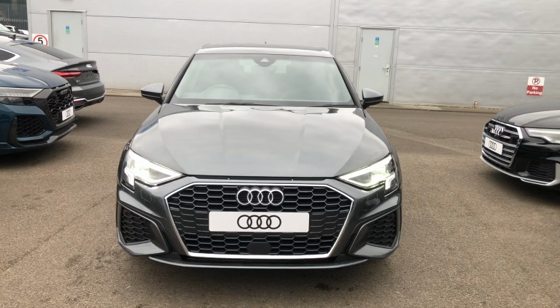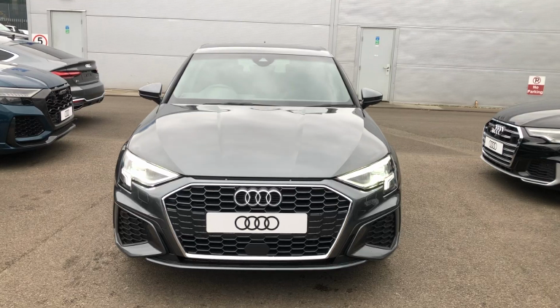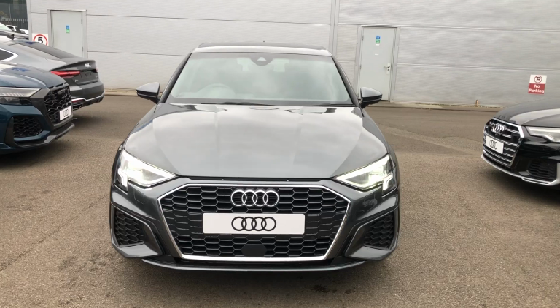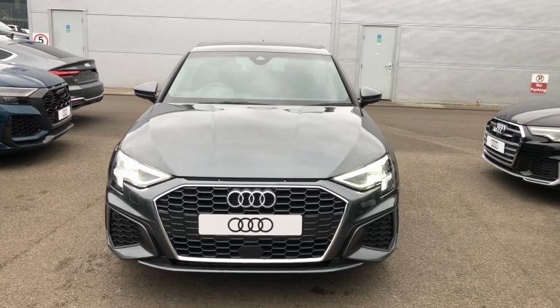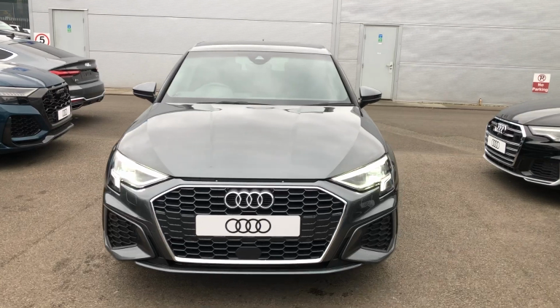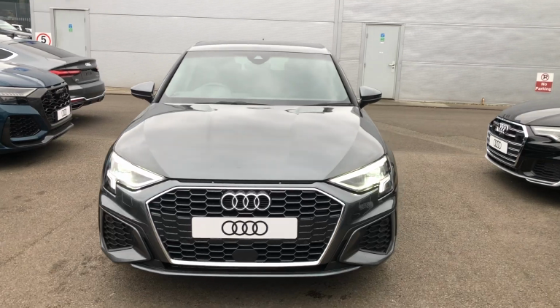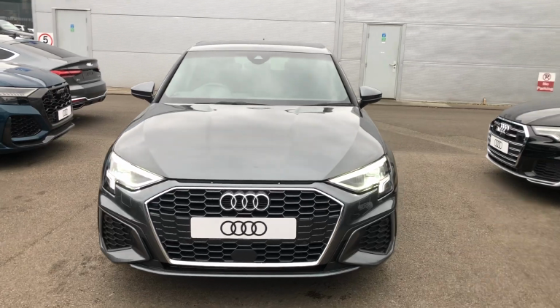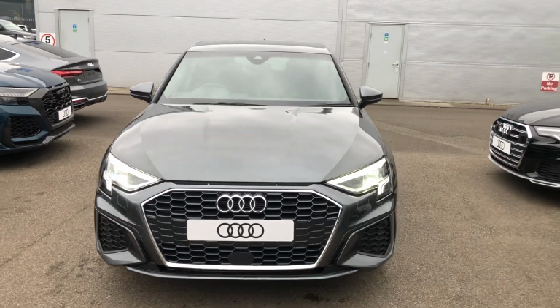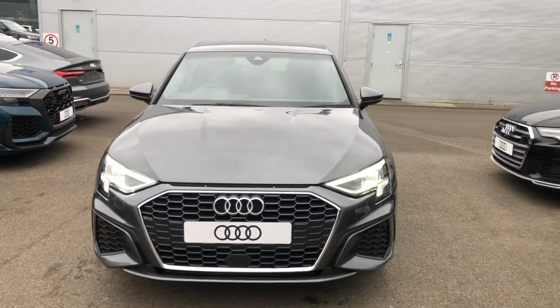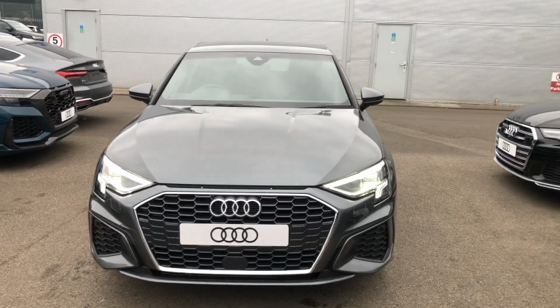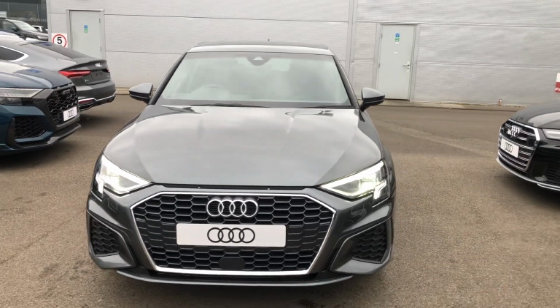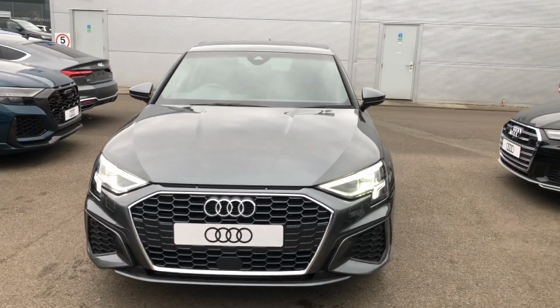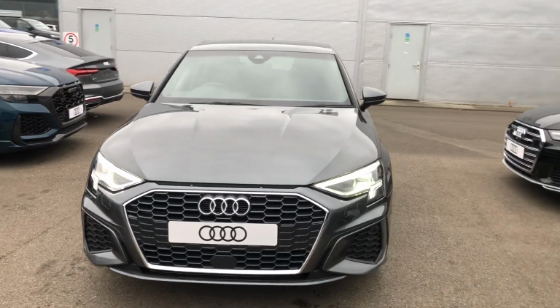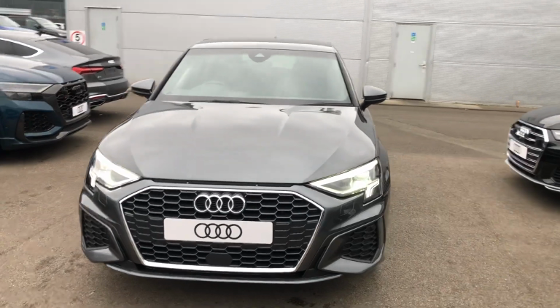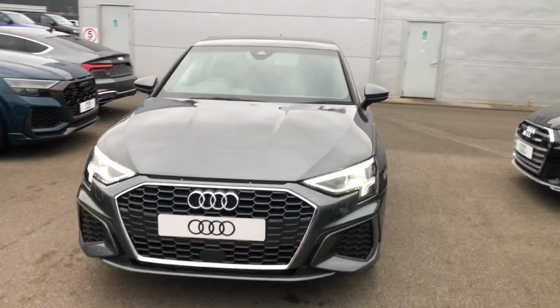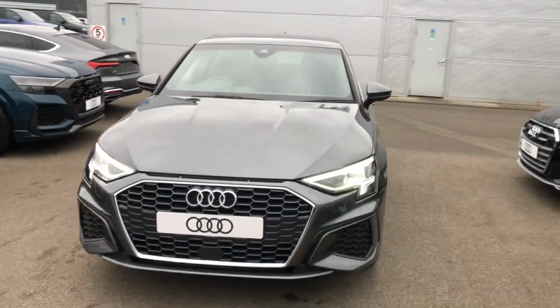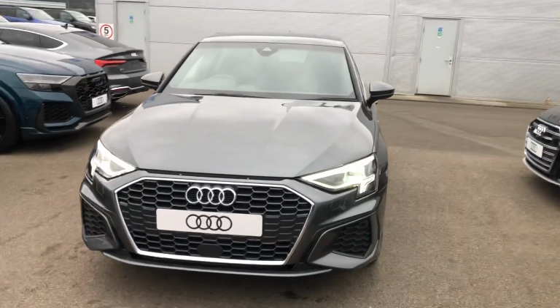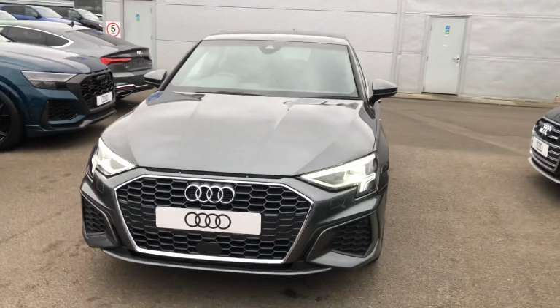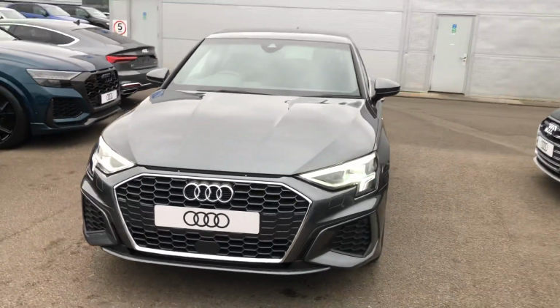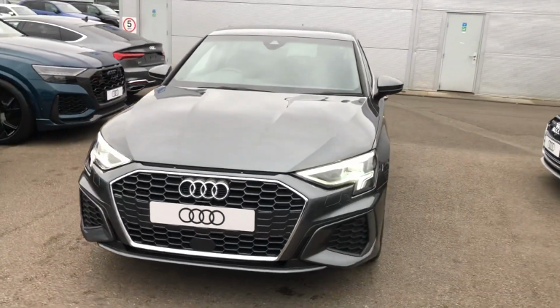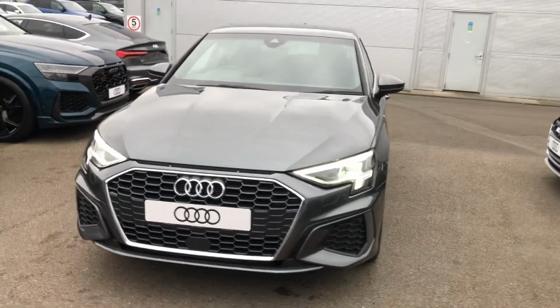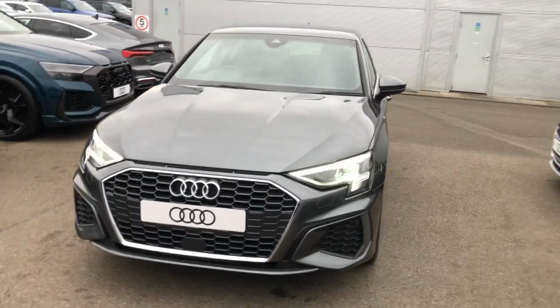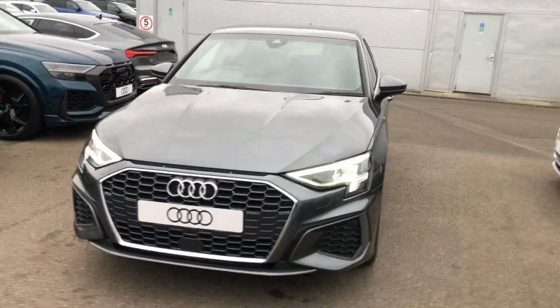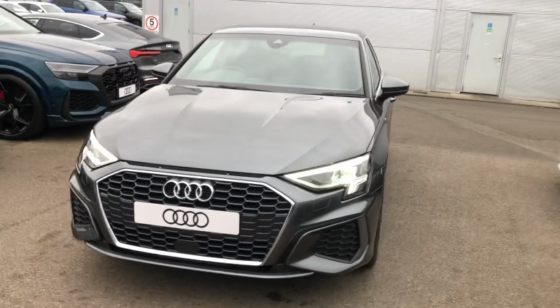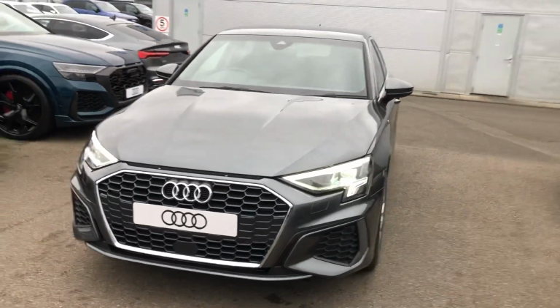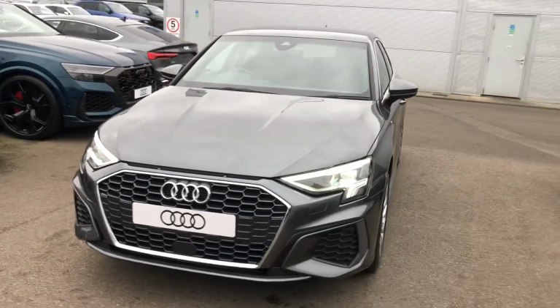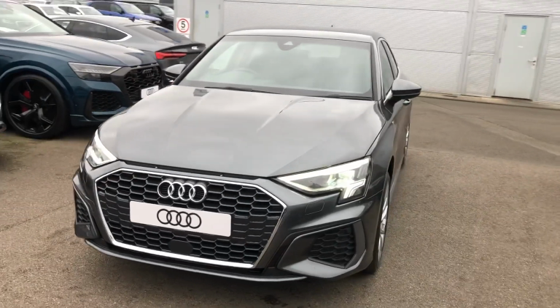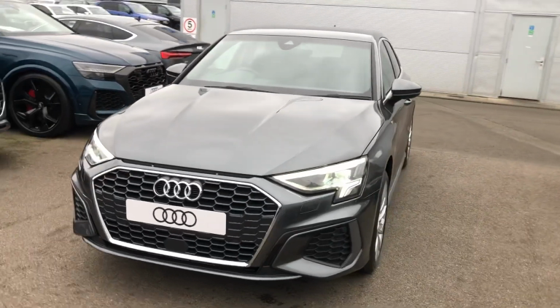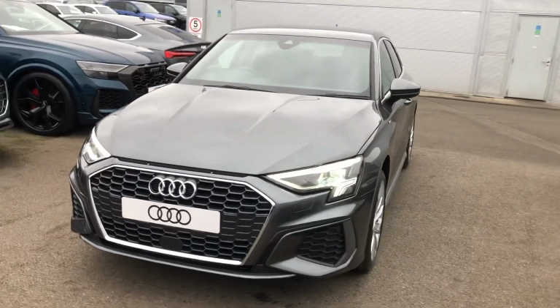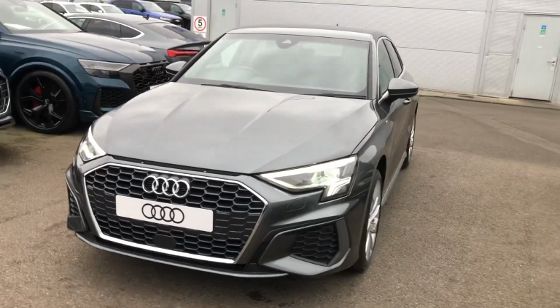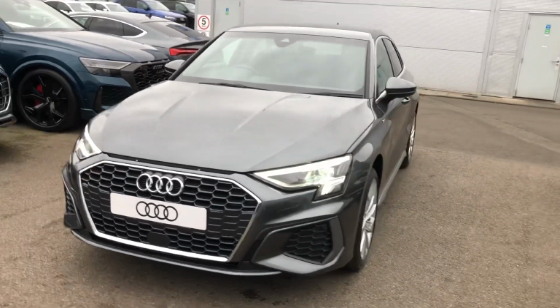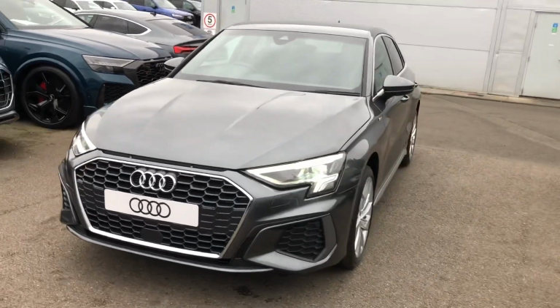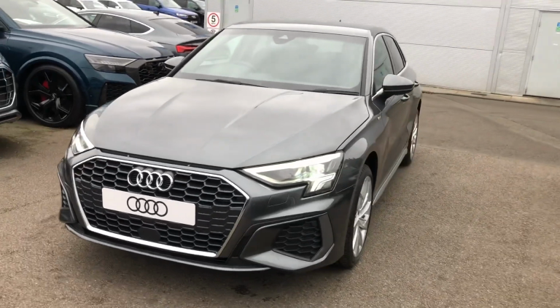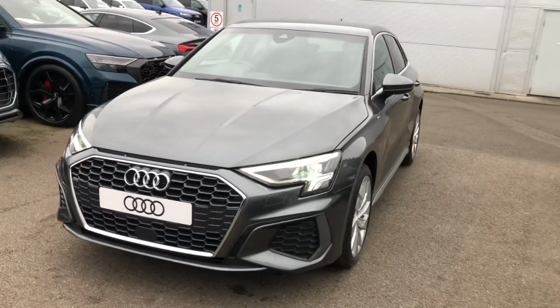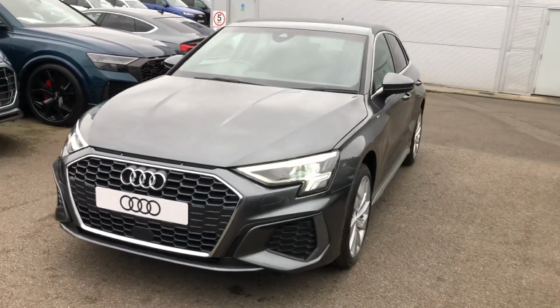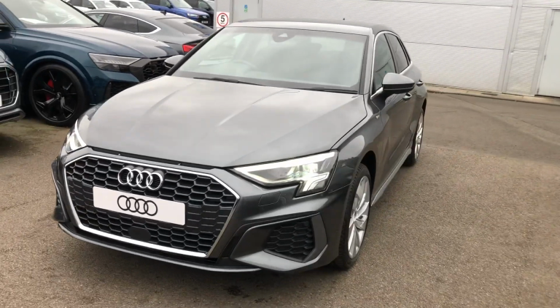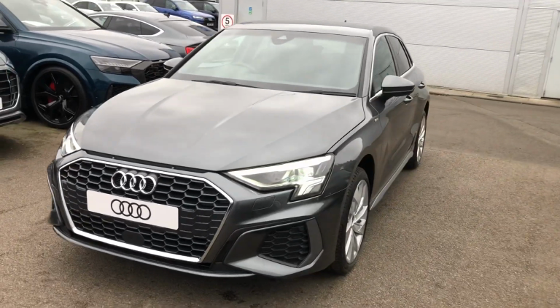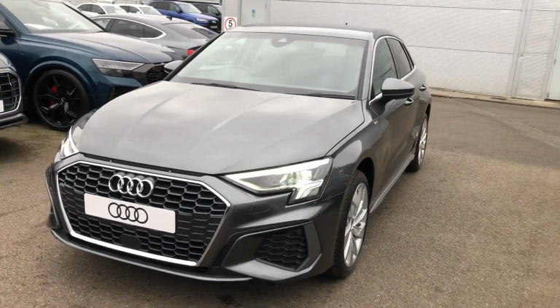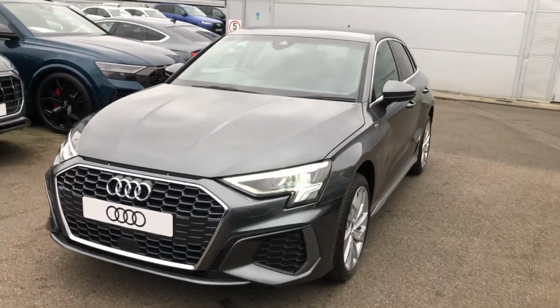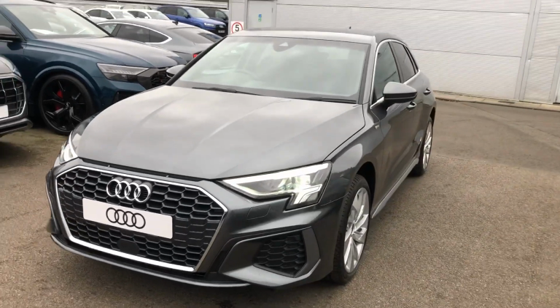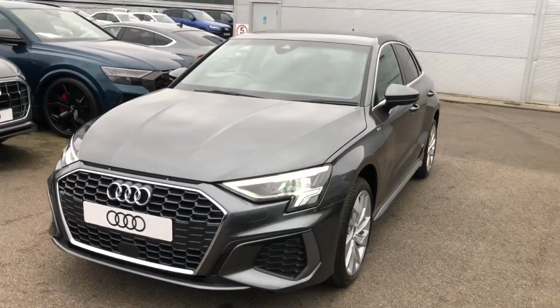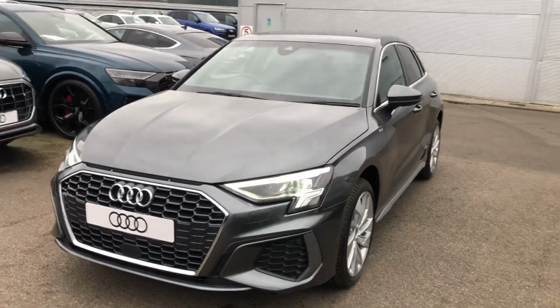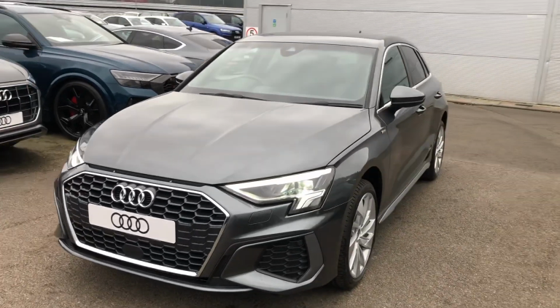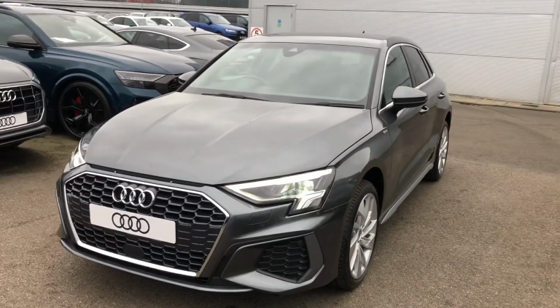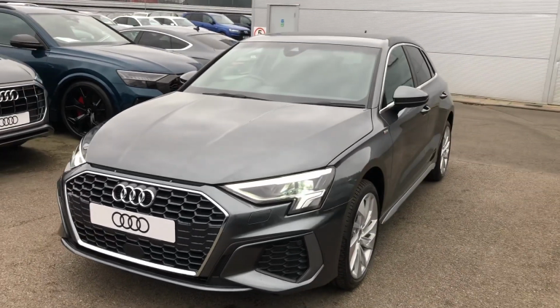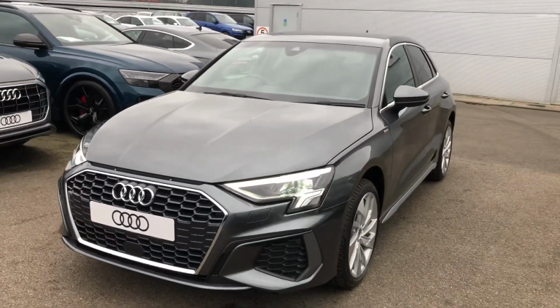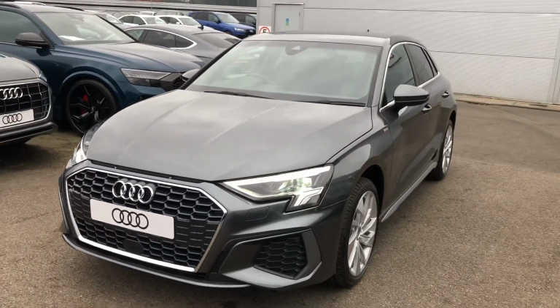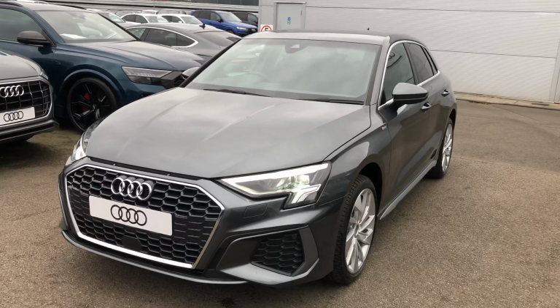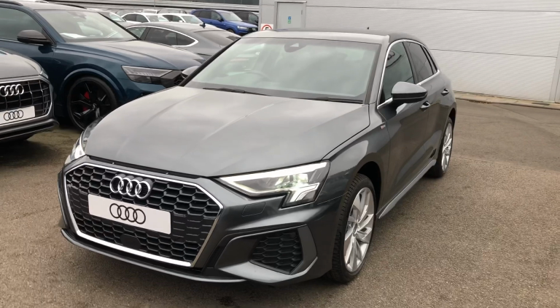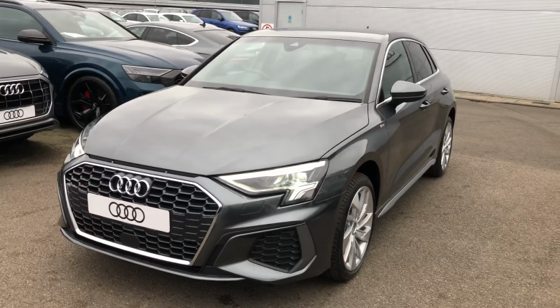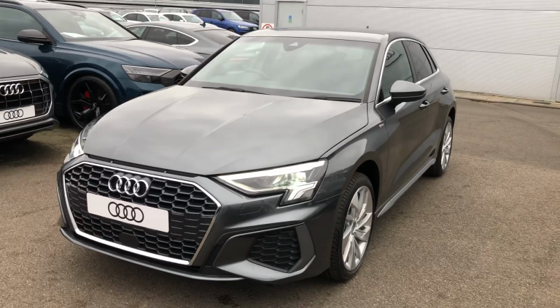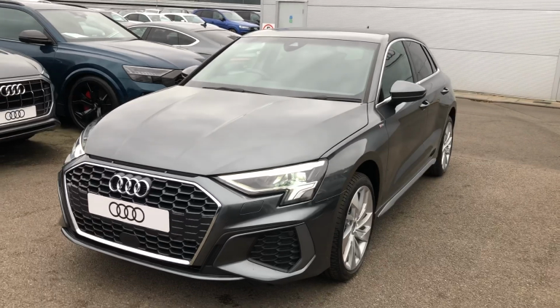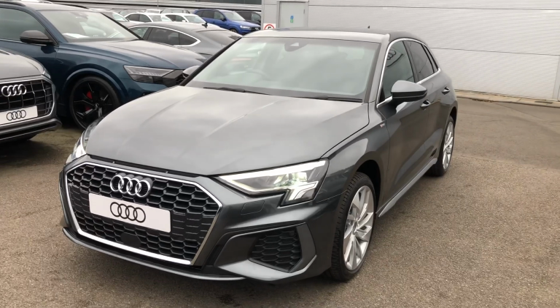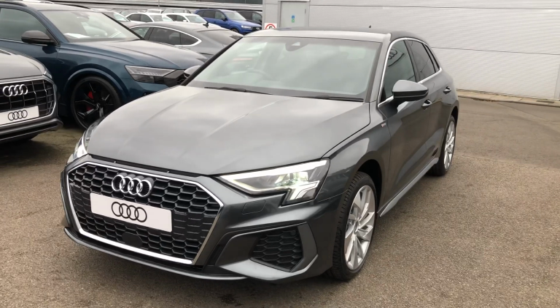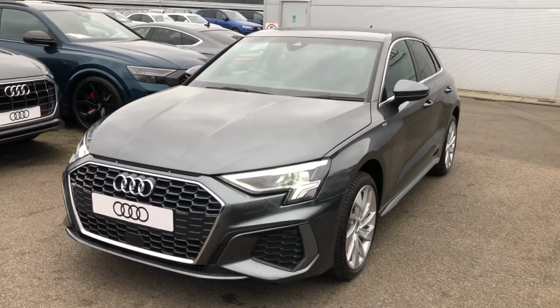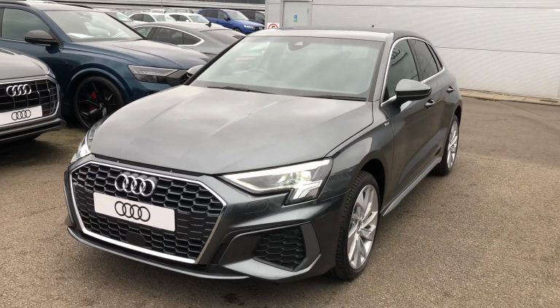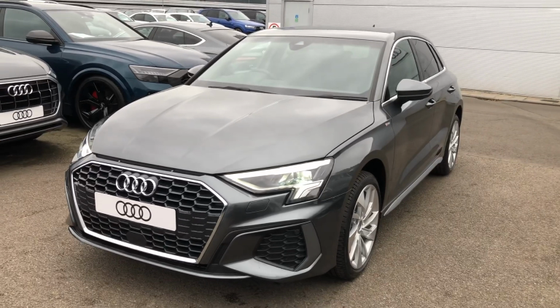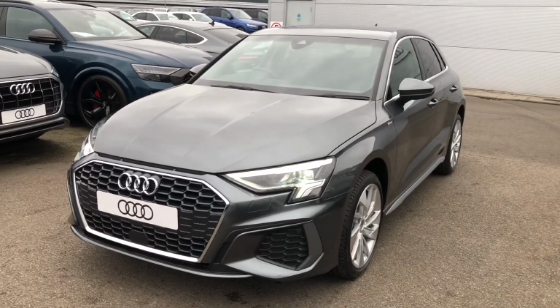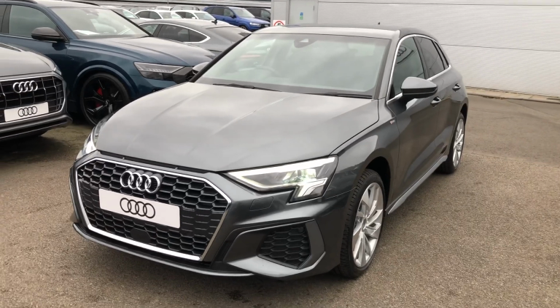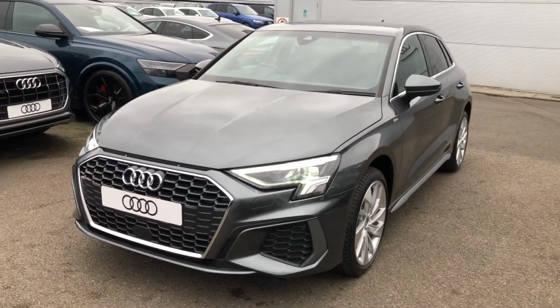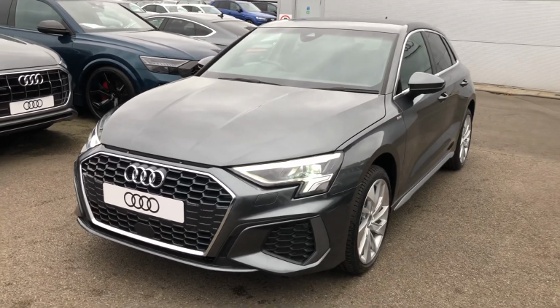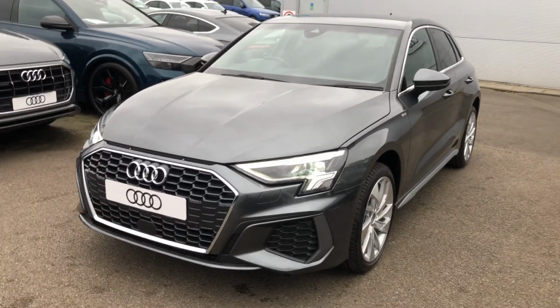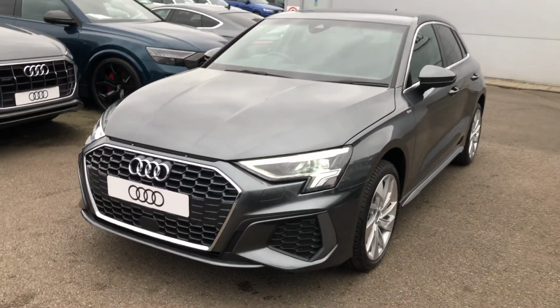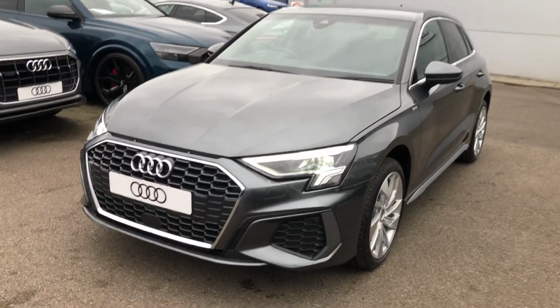Hello there and welcome to Crewe Audi. Today I'm going to take you on a short tour of this brand new Audi A3 Sportback.